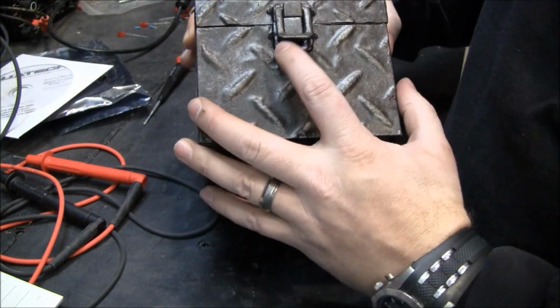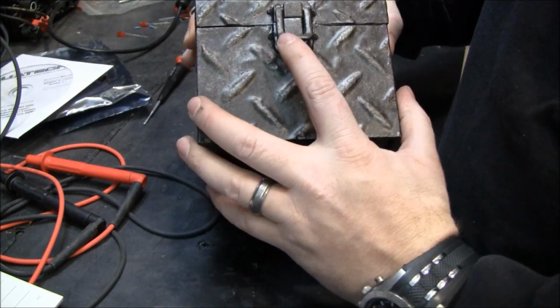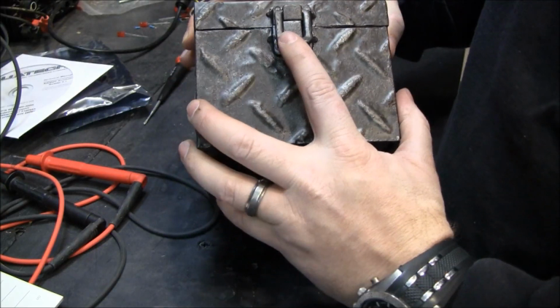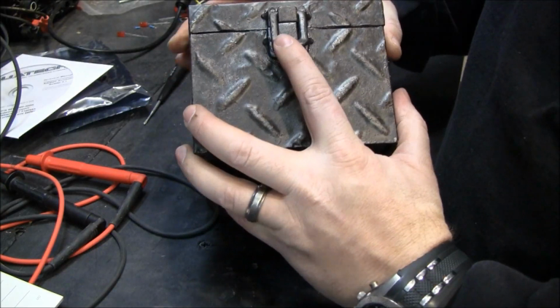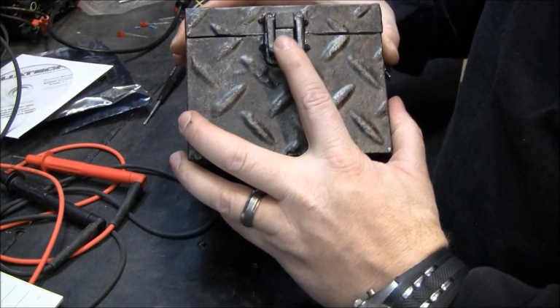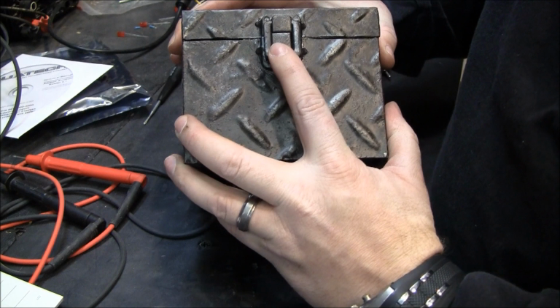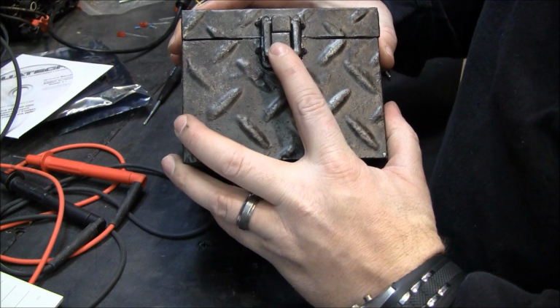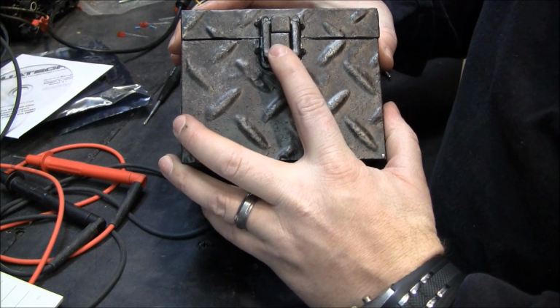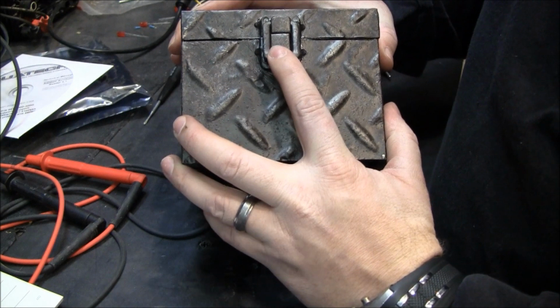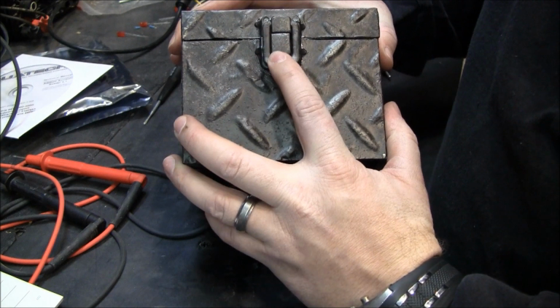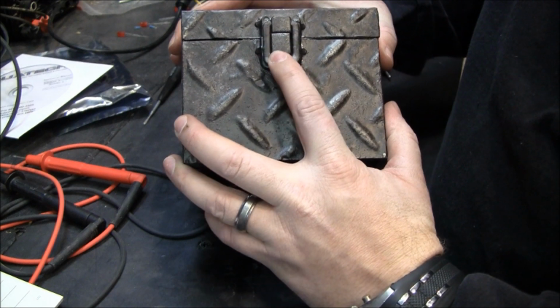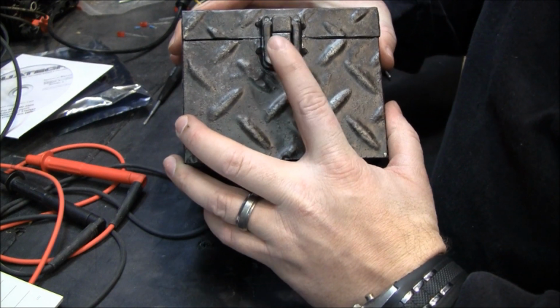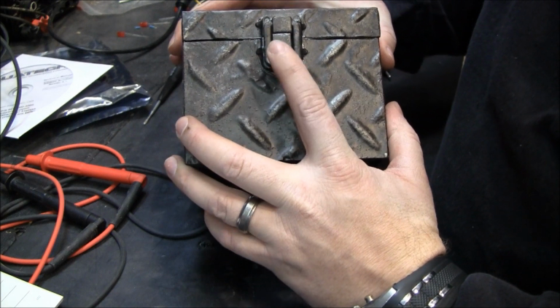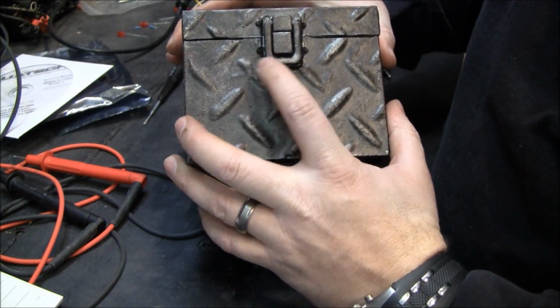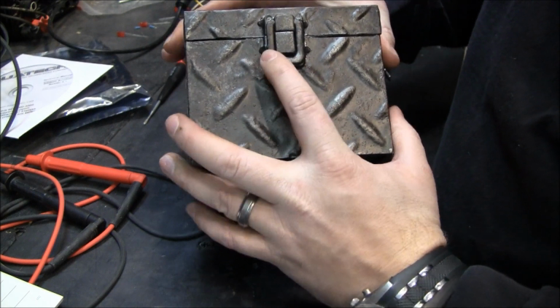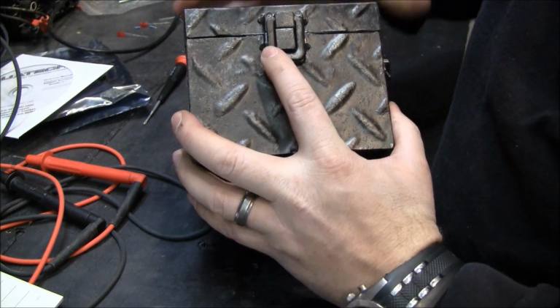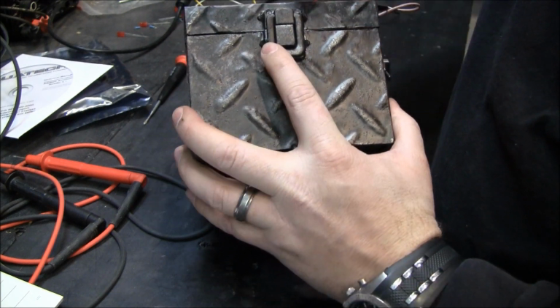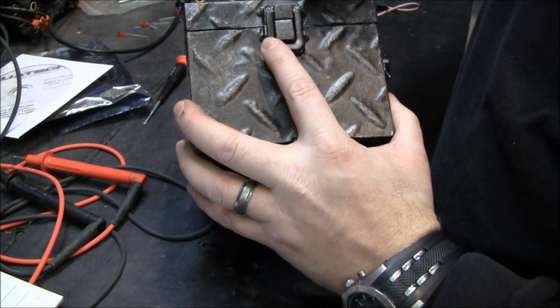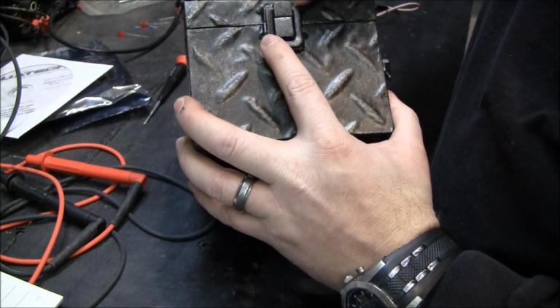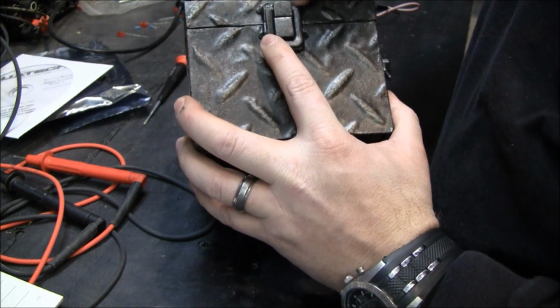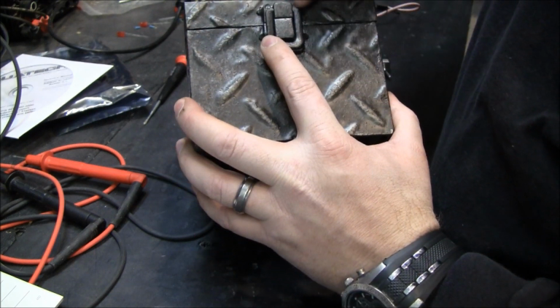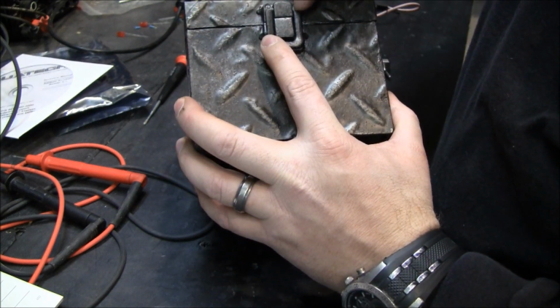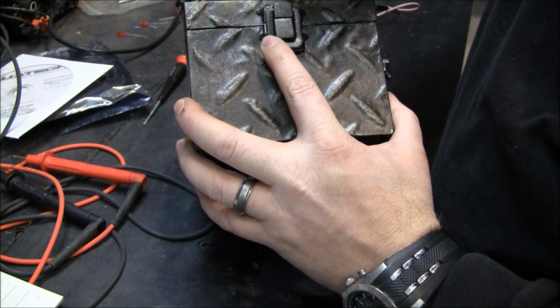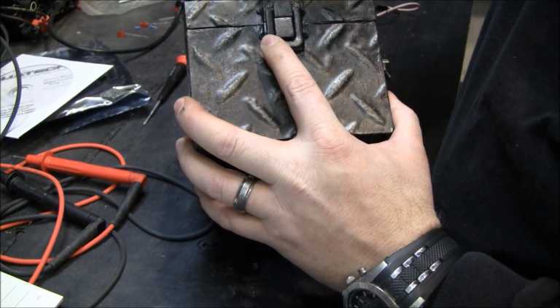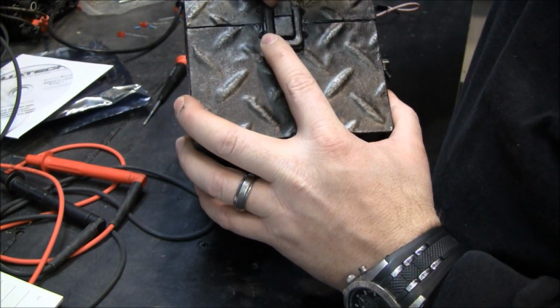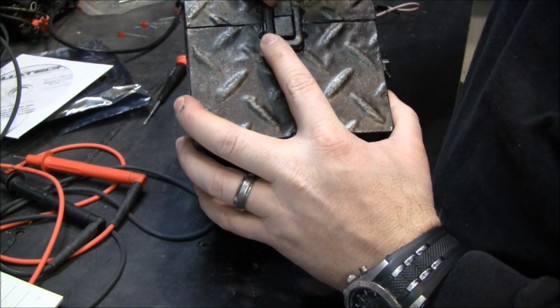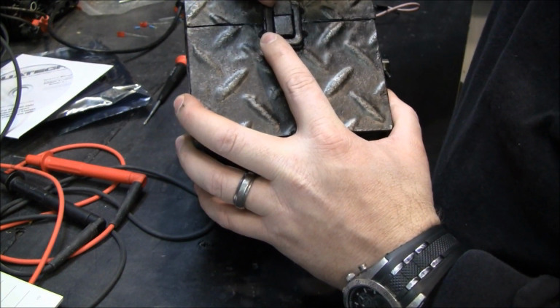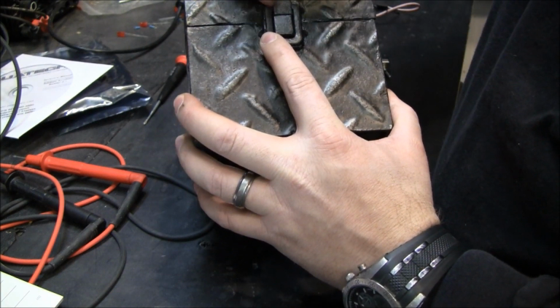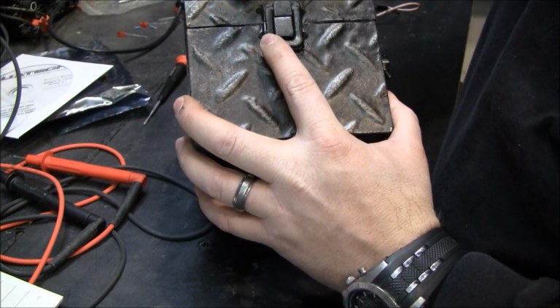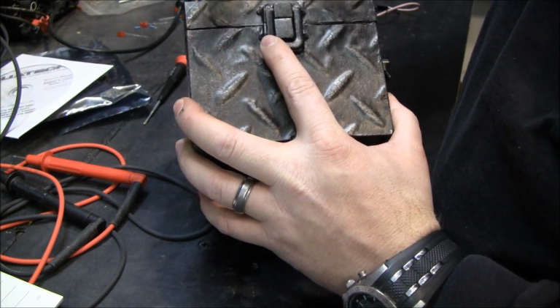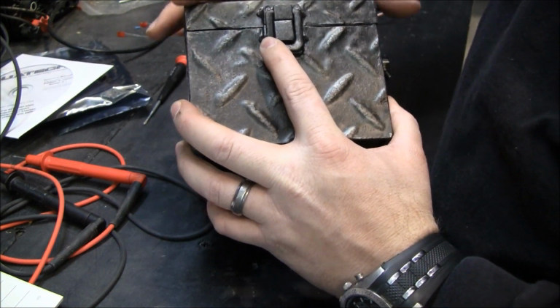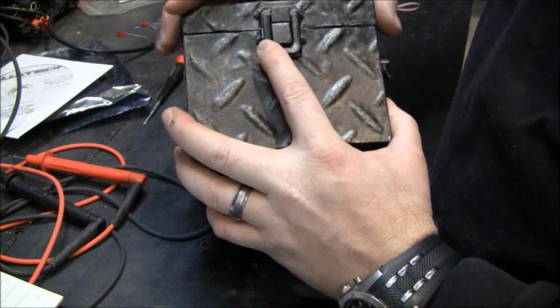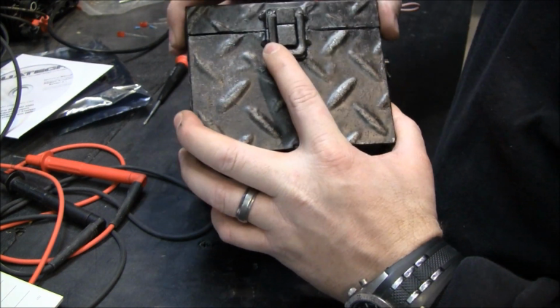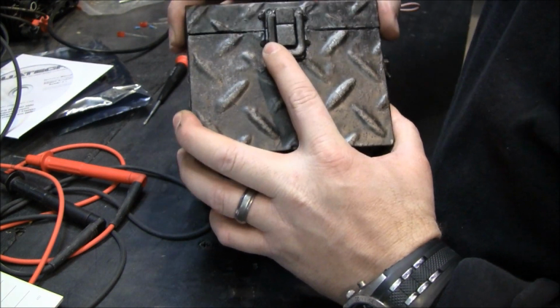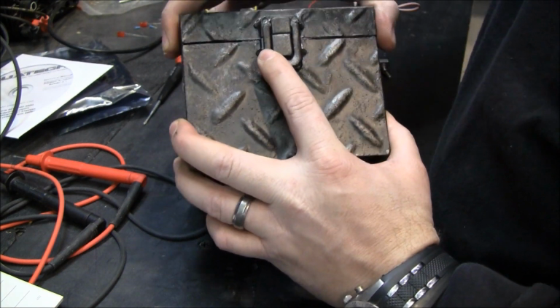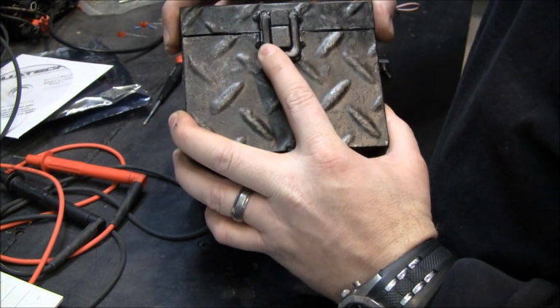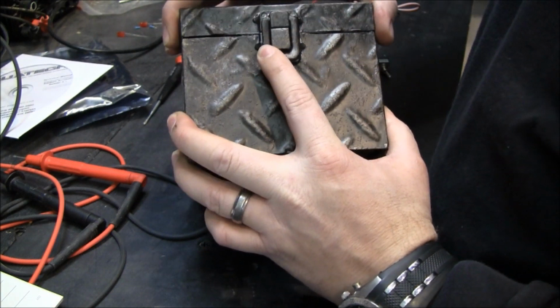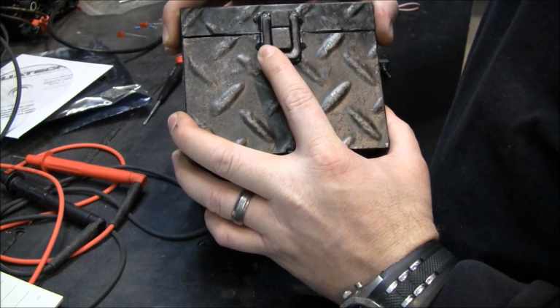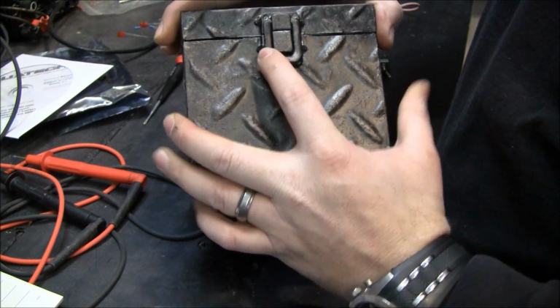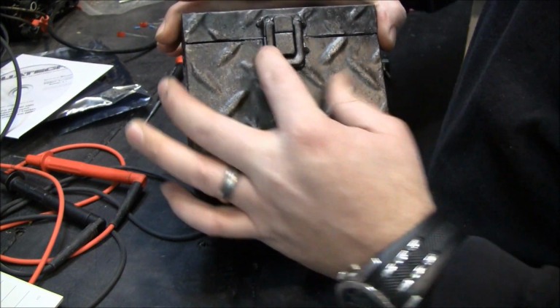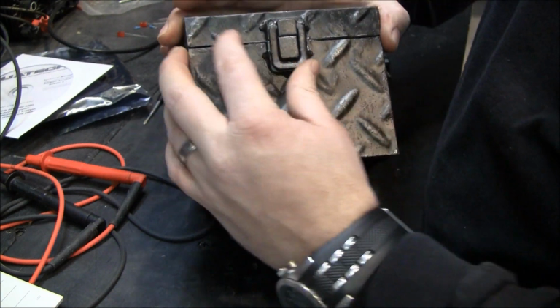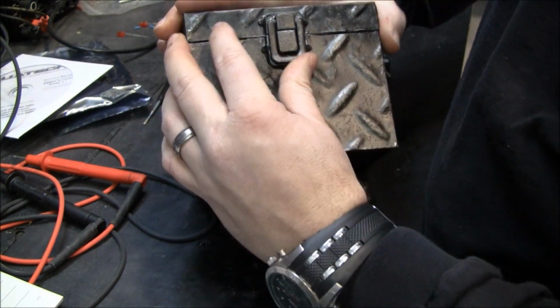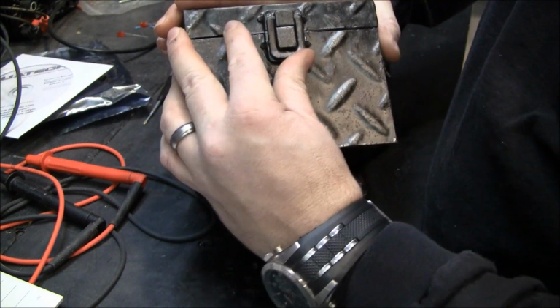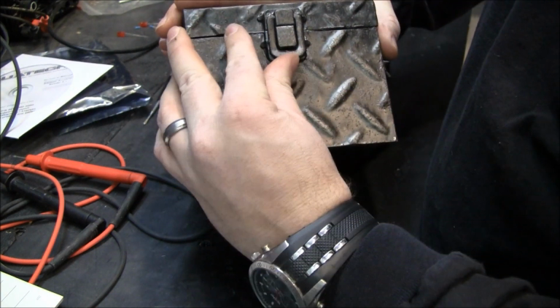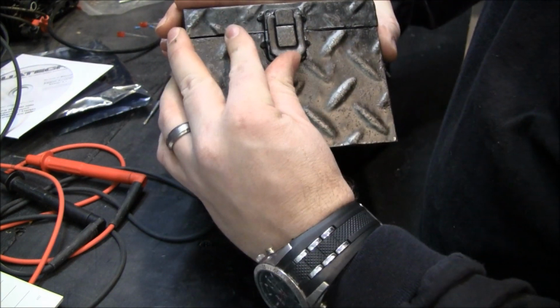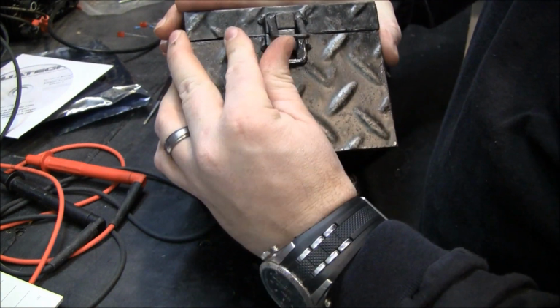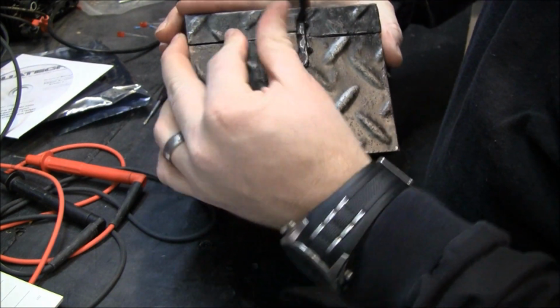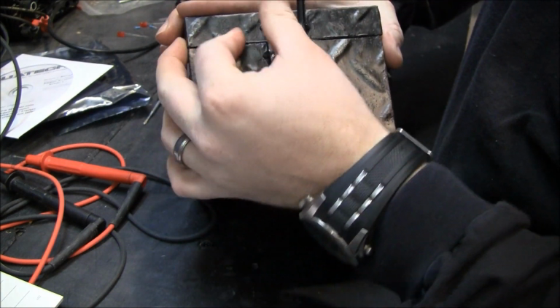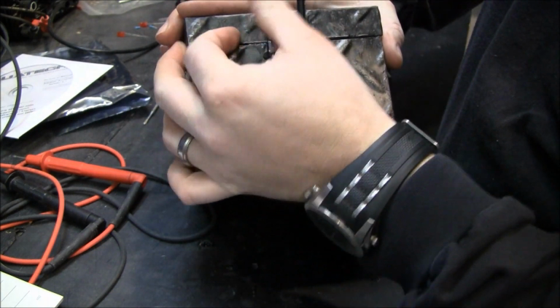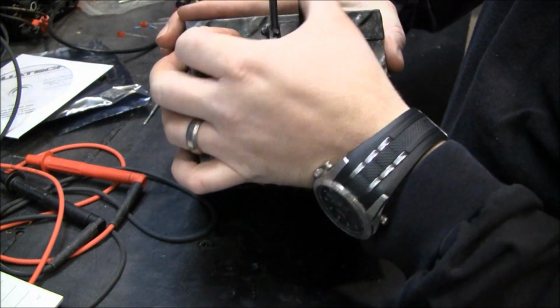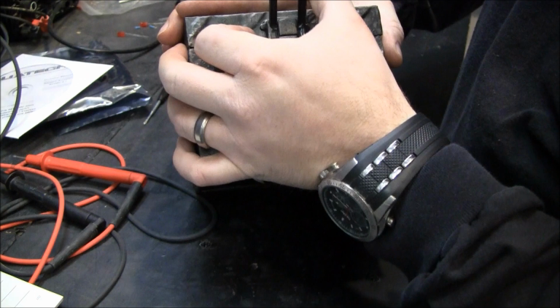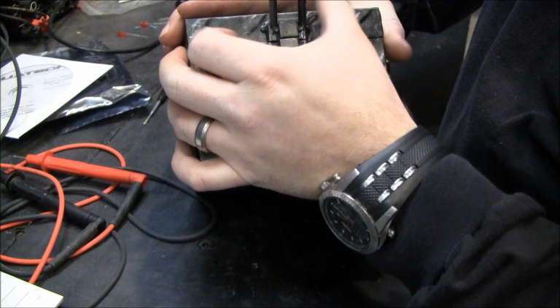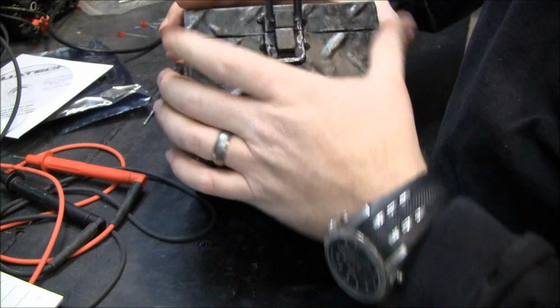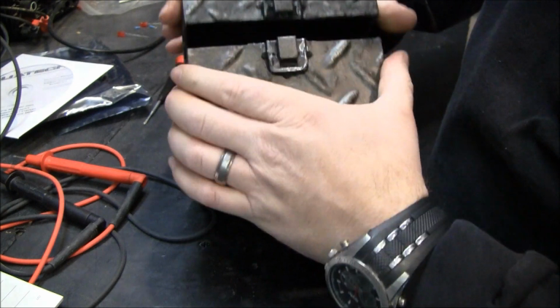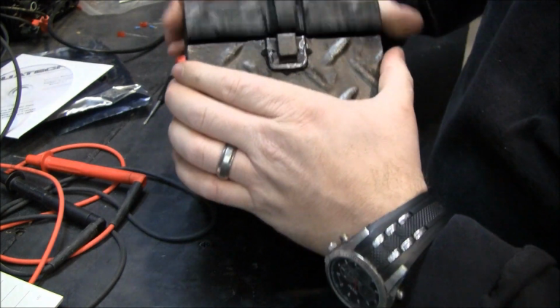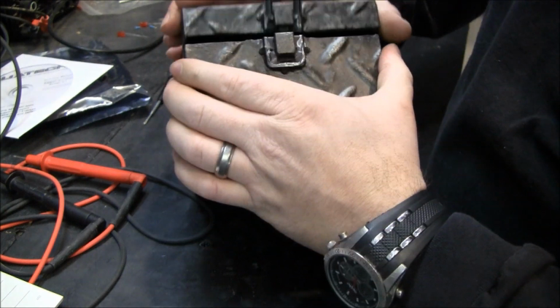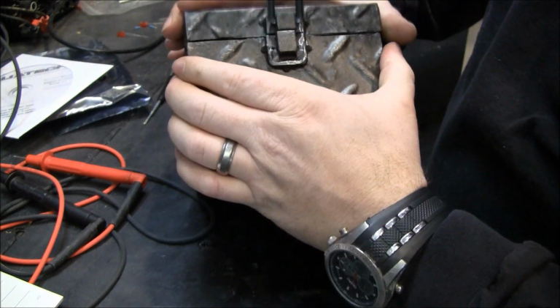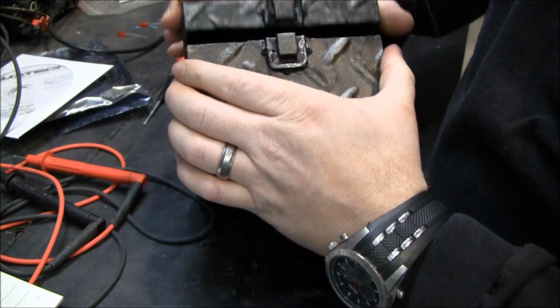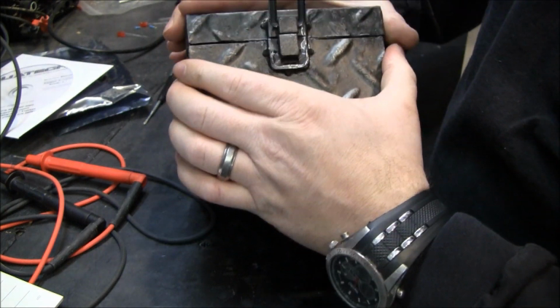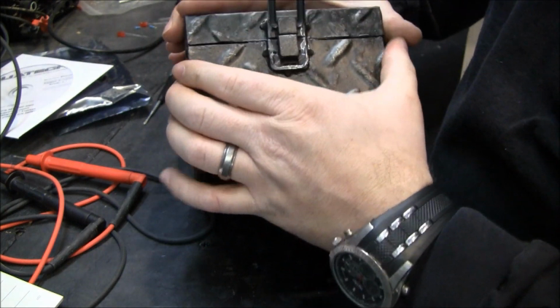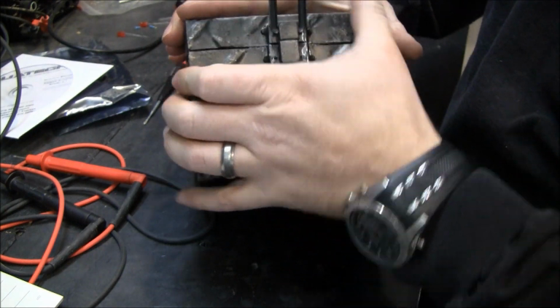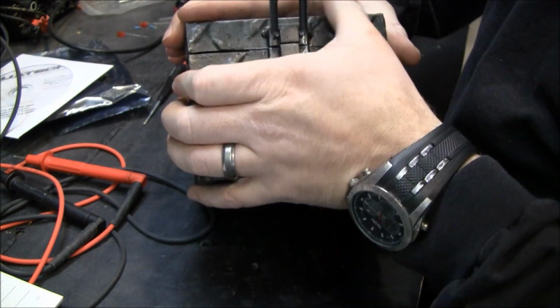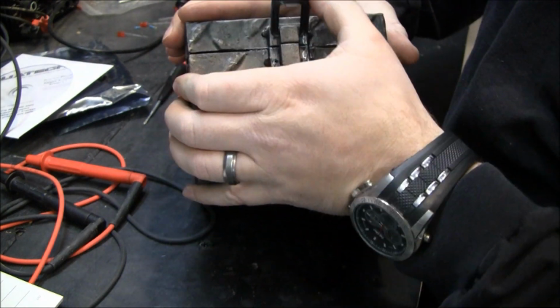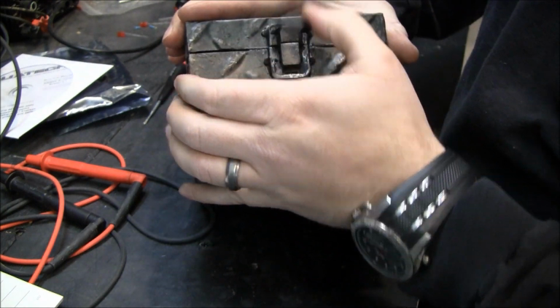This little latch — I'm going to cut here and here so it'll look like it's there, but it really won't be holding it.